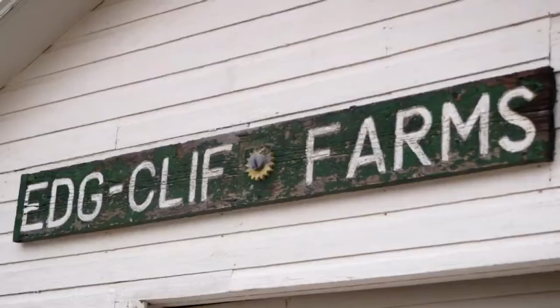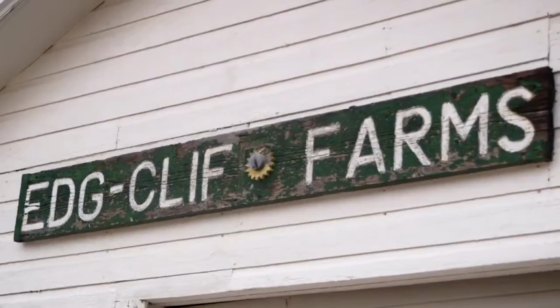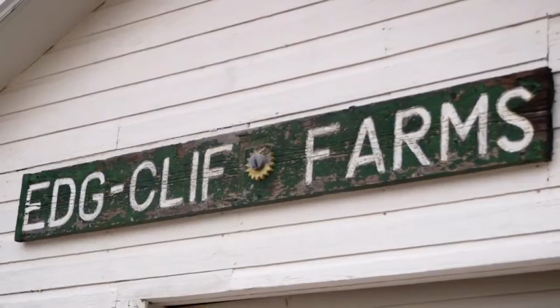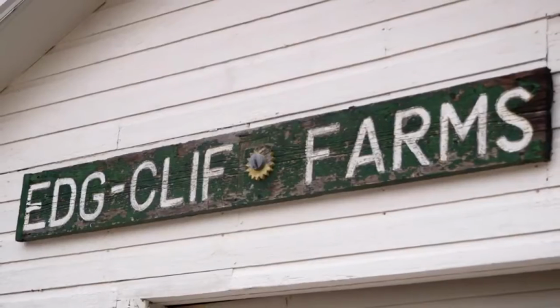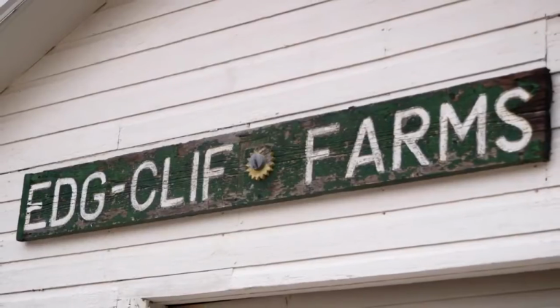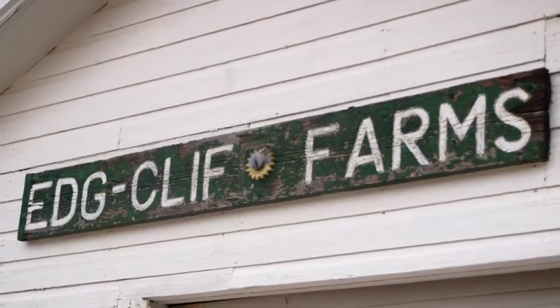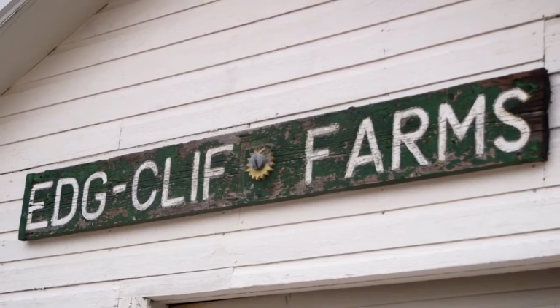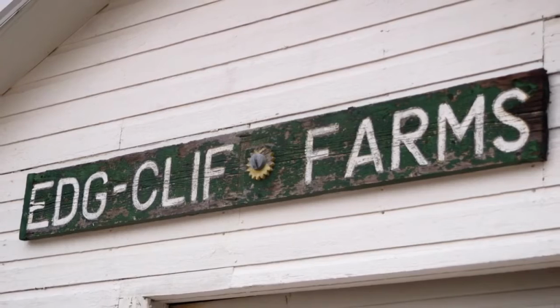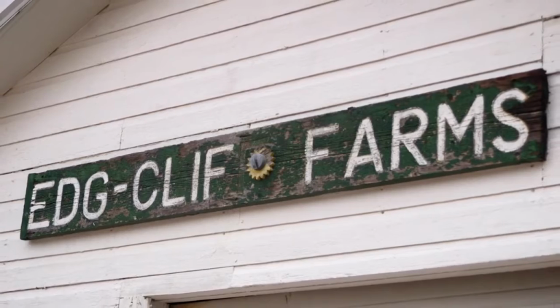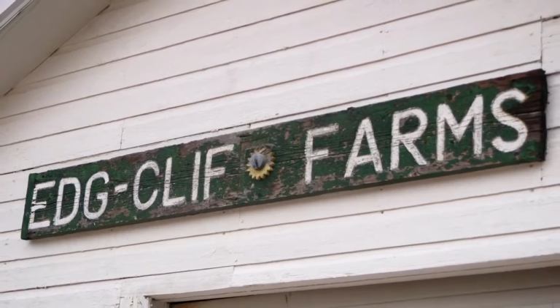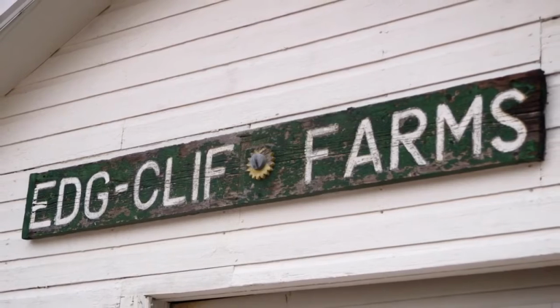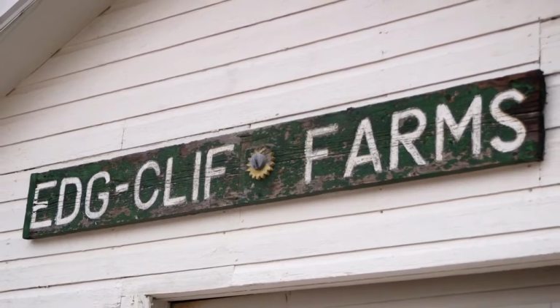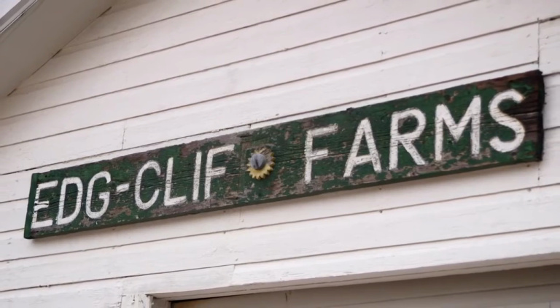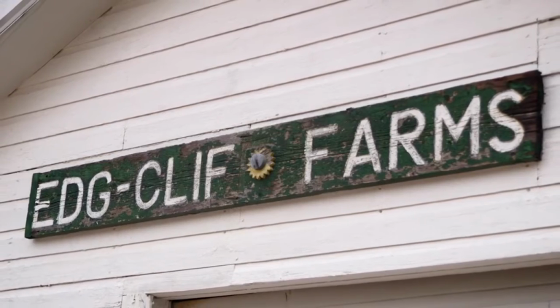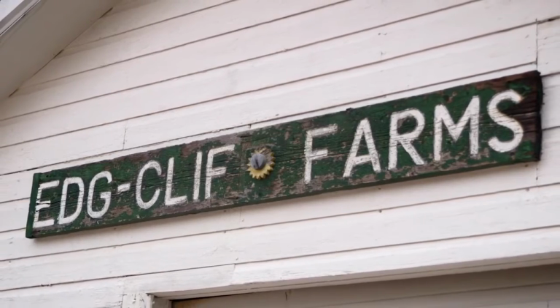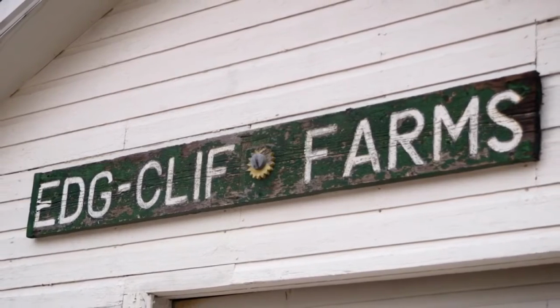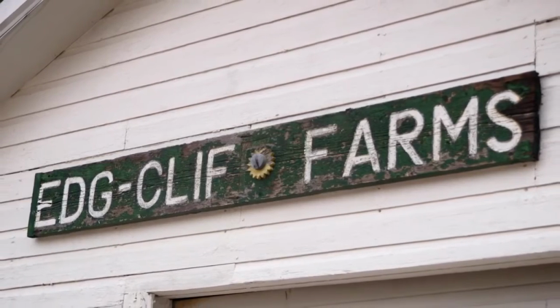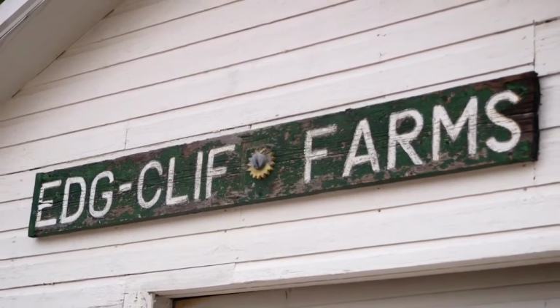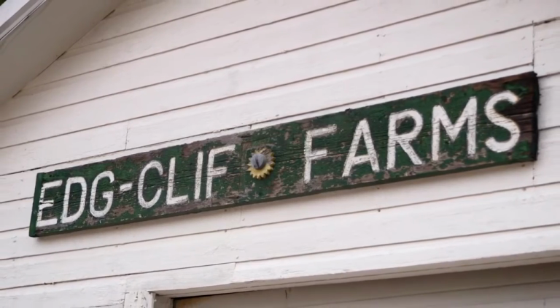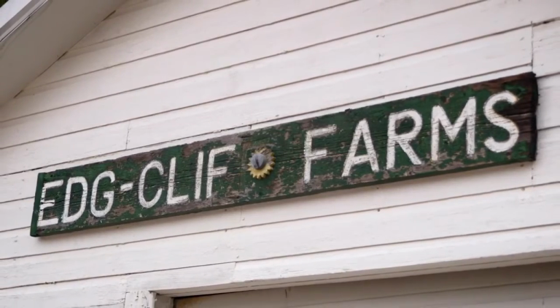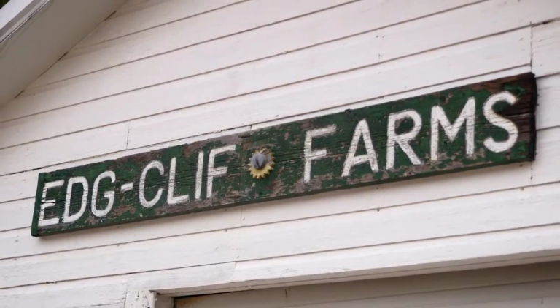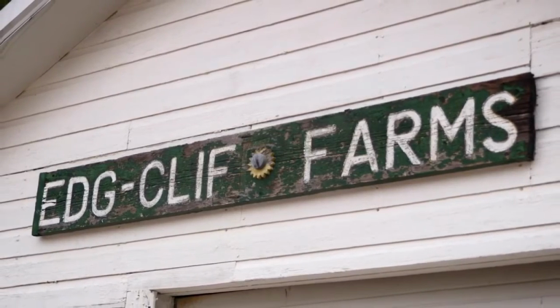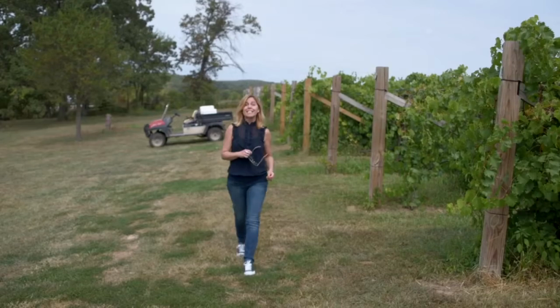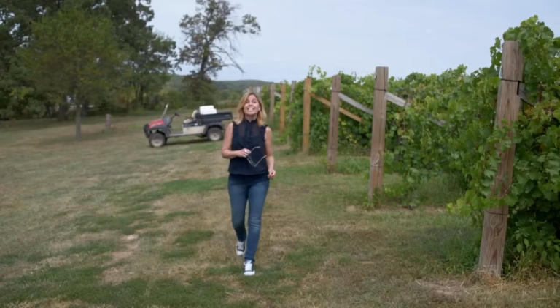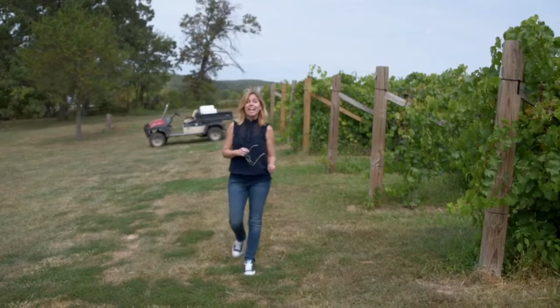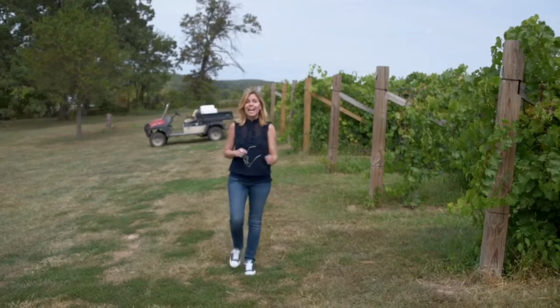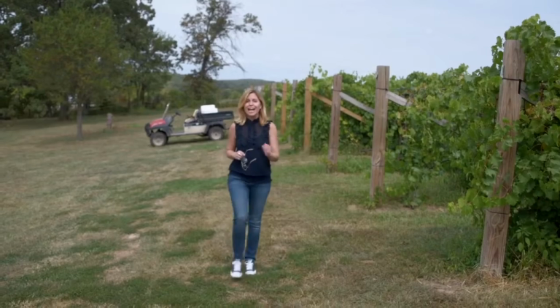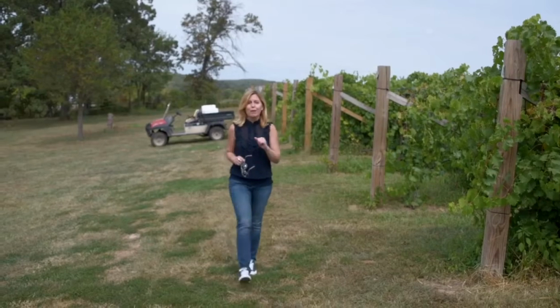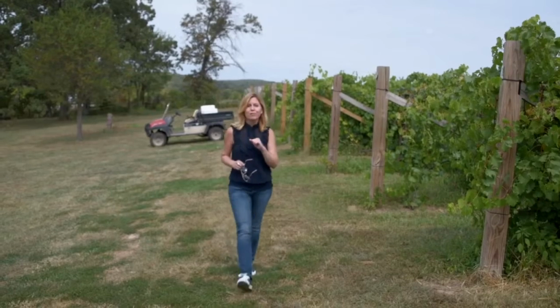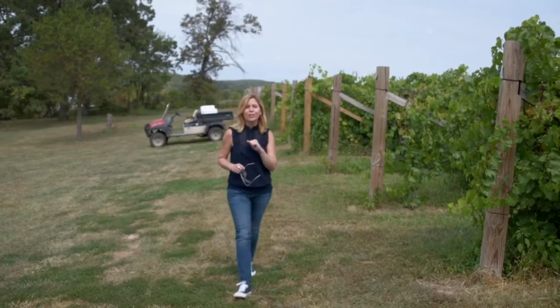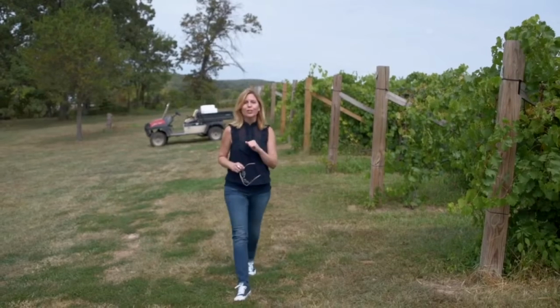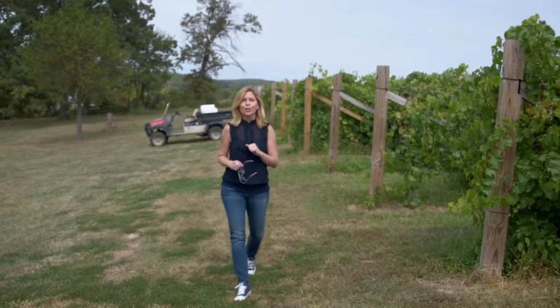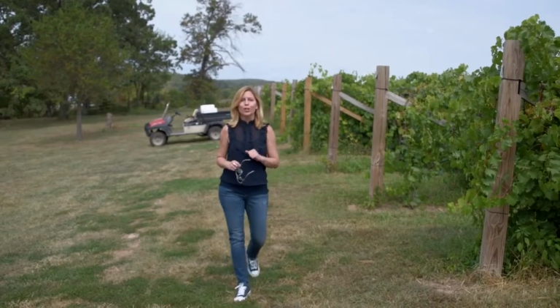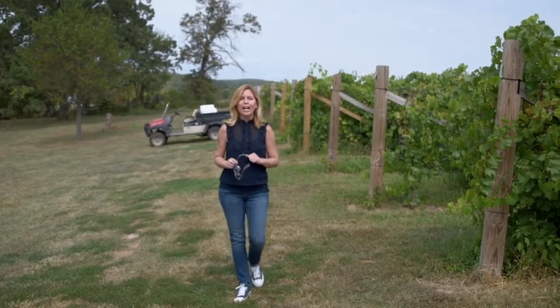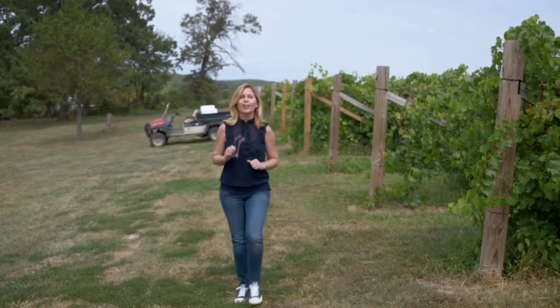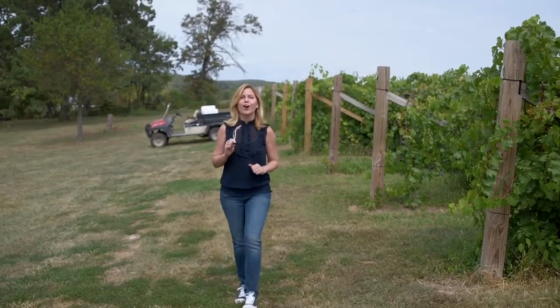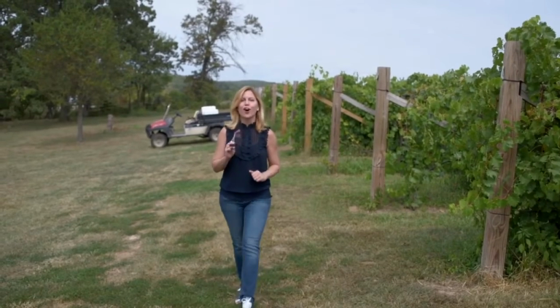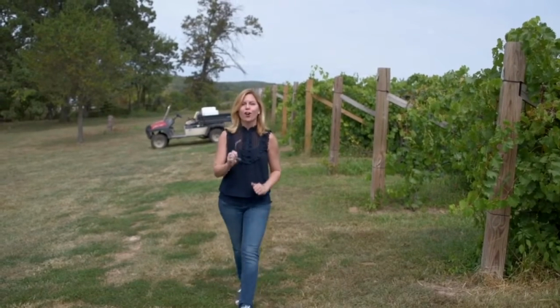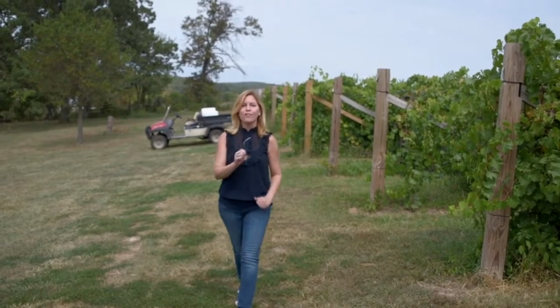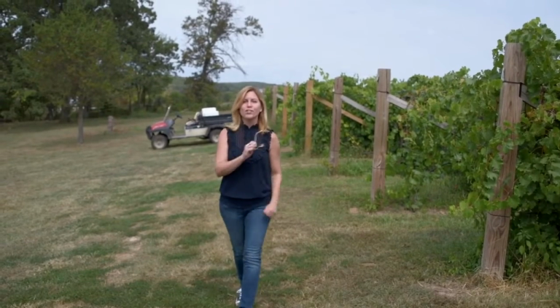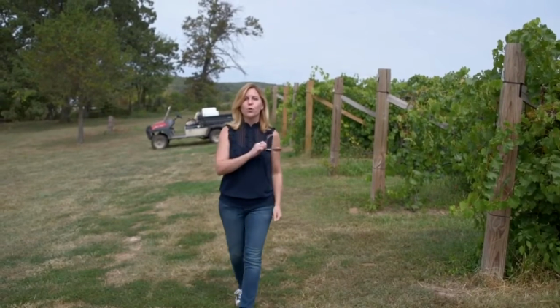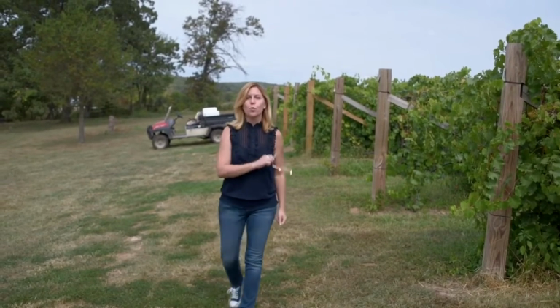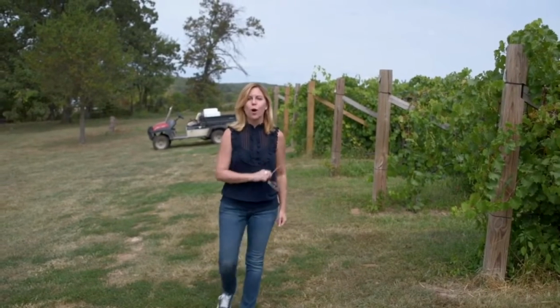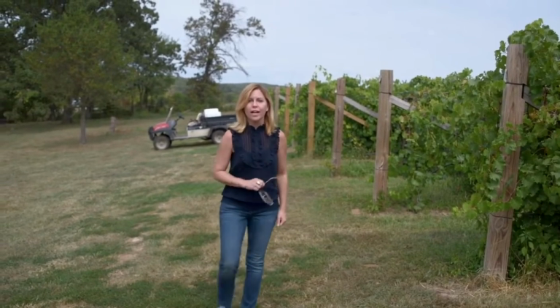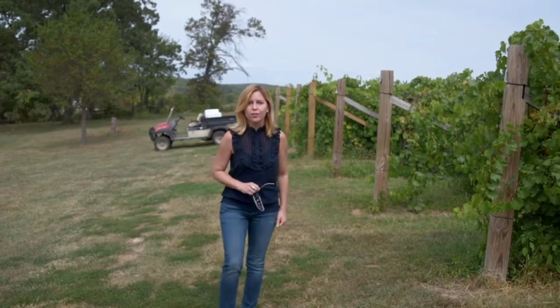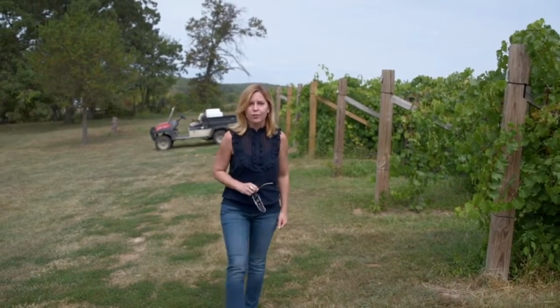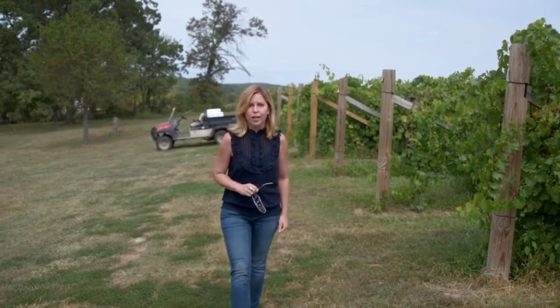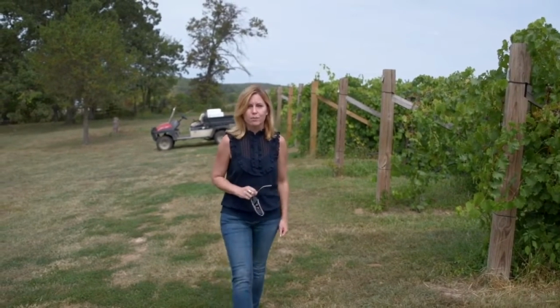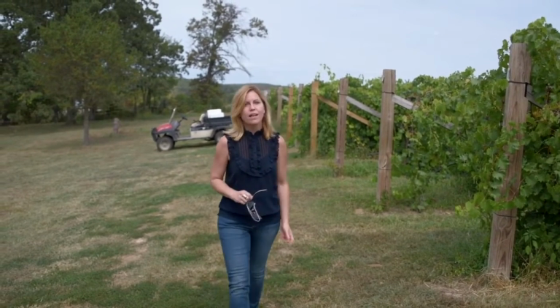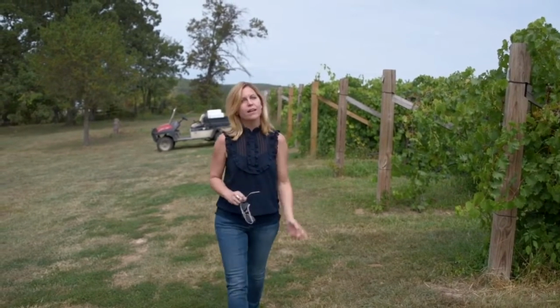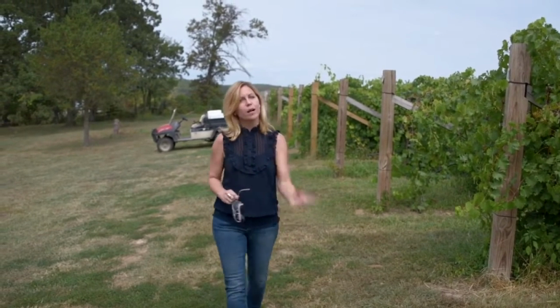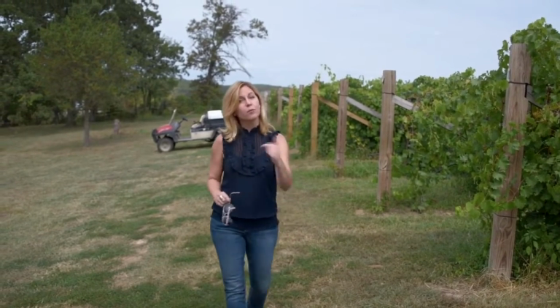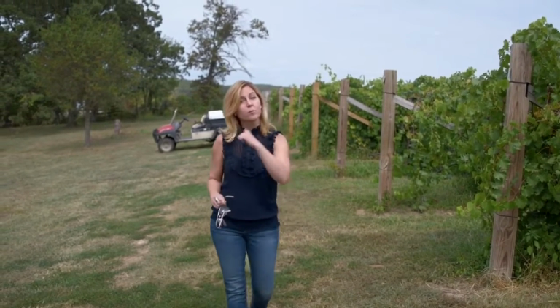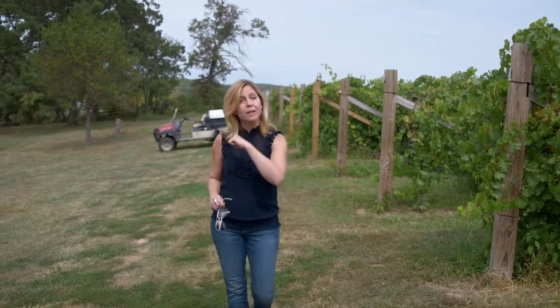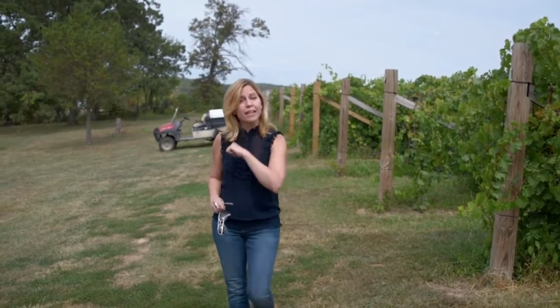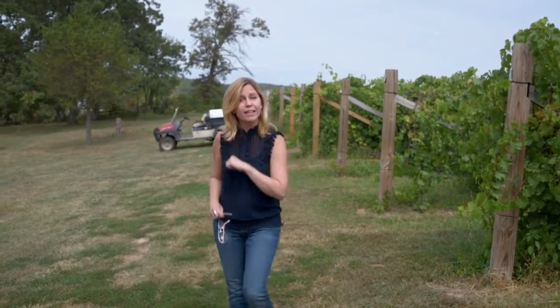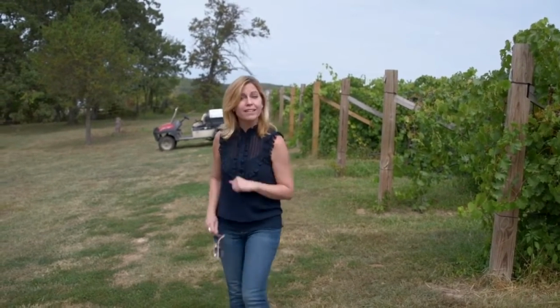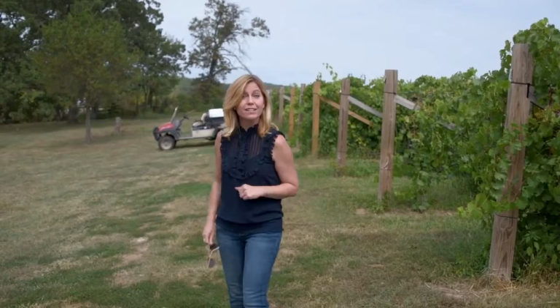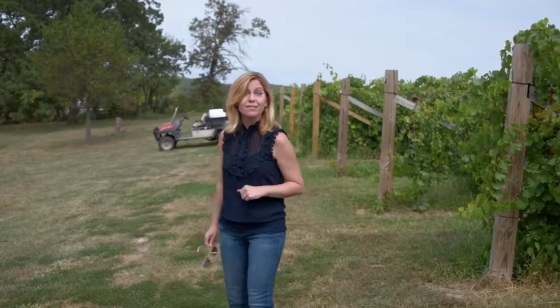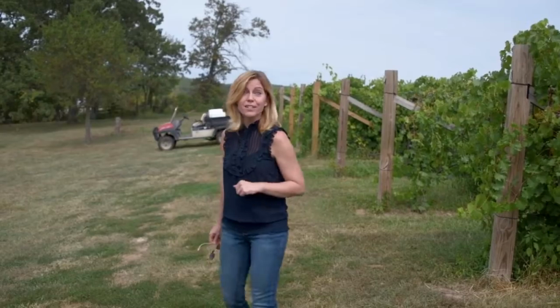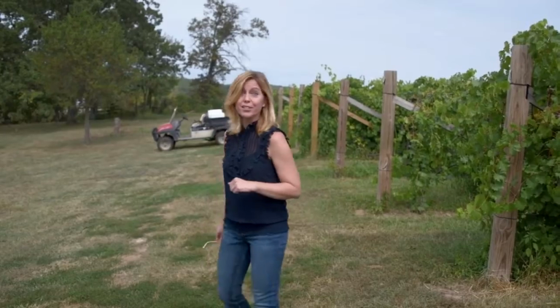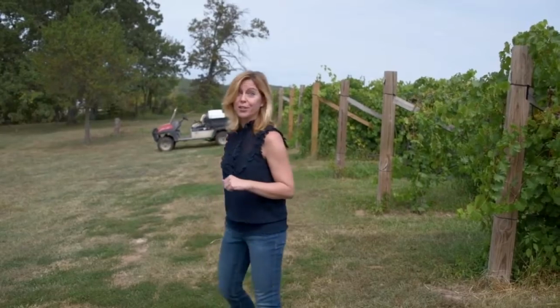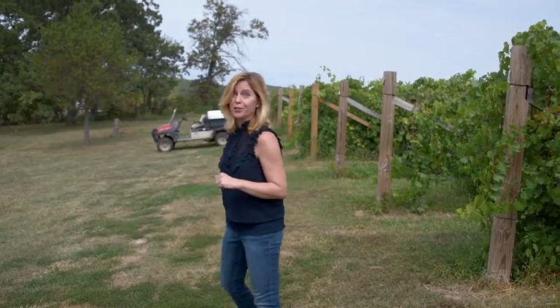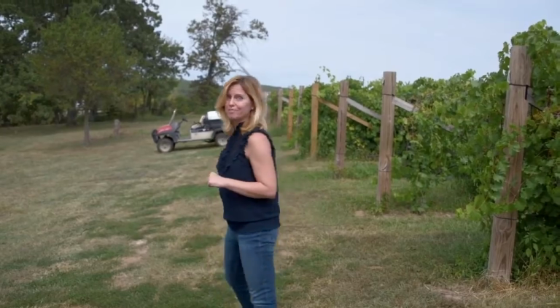I'm here at Edgecliff in Potosi, Missouri, and today I'm going to learn how to harvest wine grapes. Come with me into the vineyard.